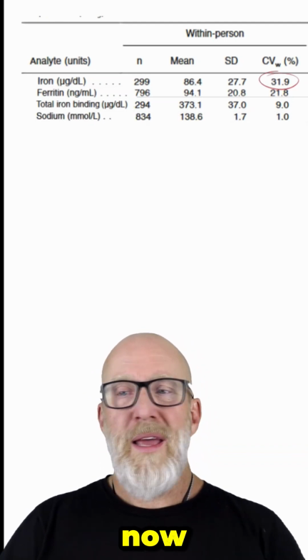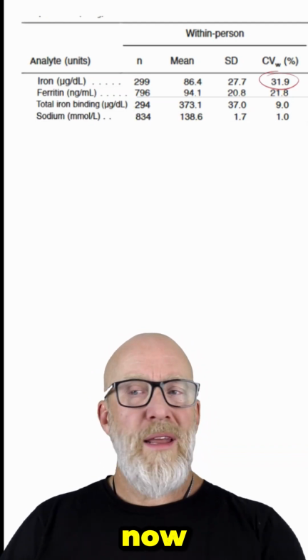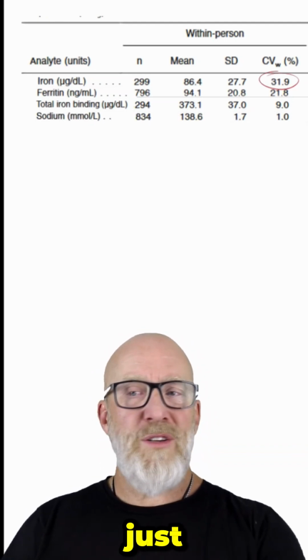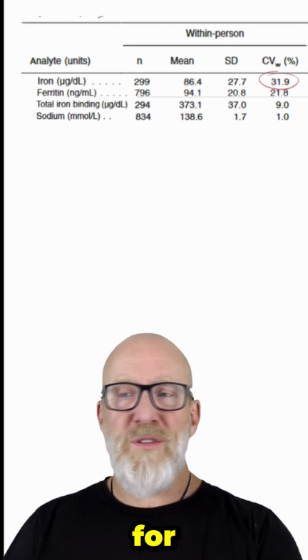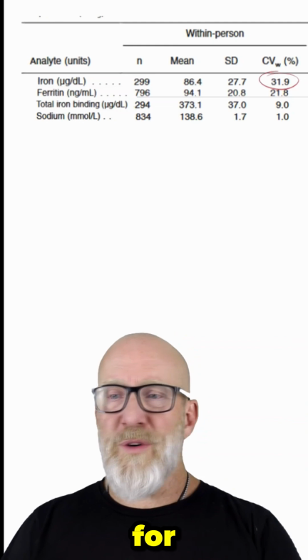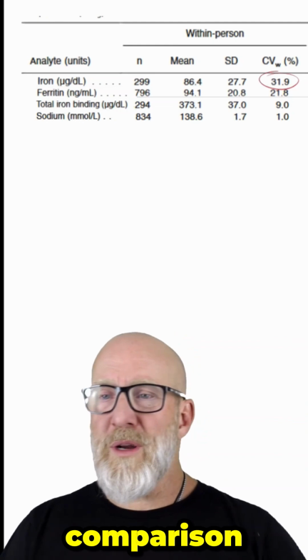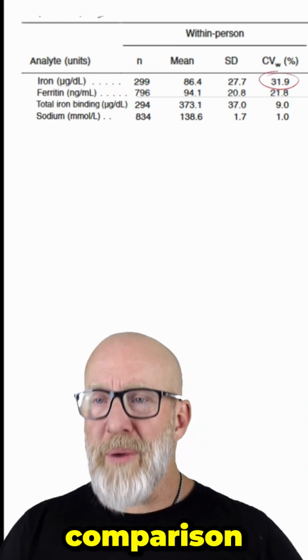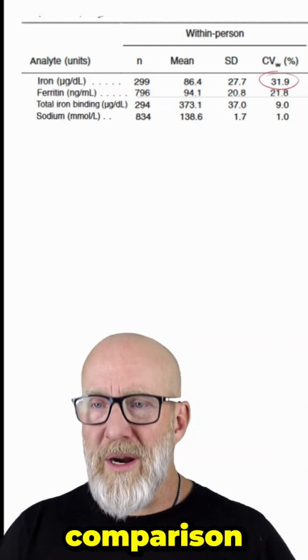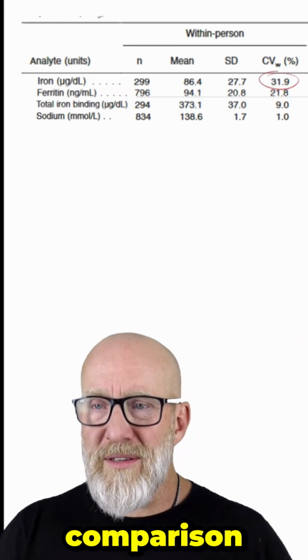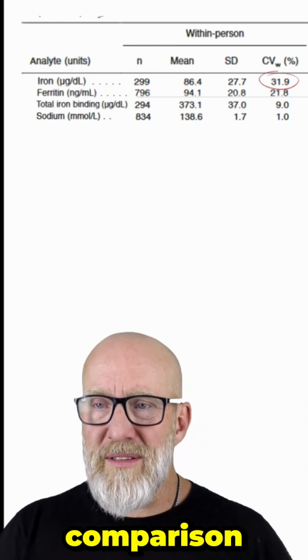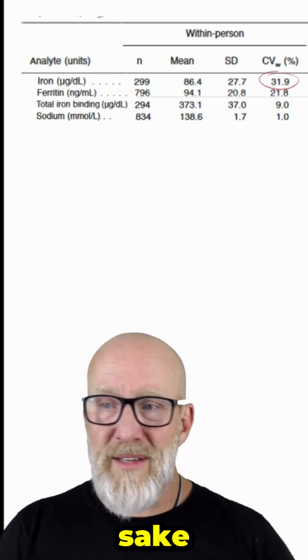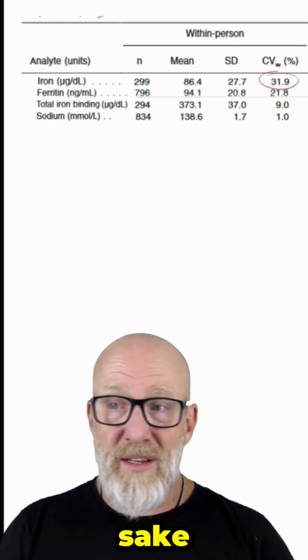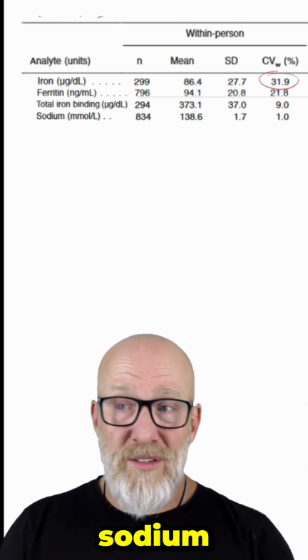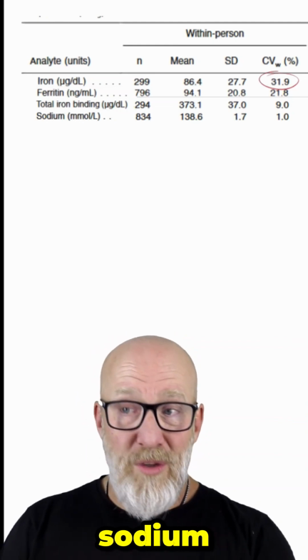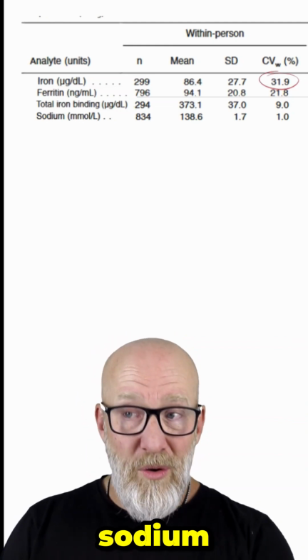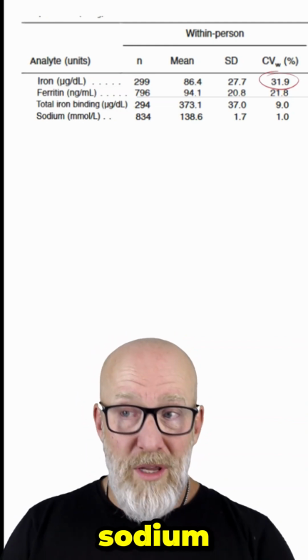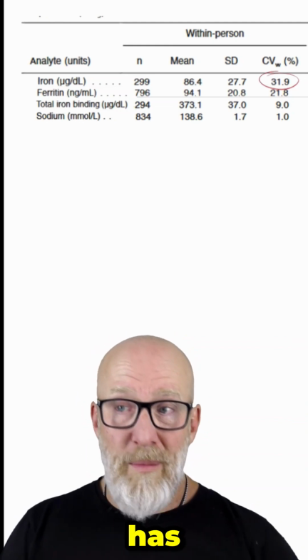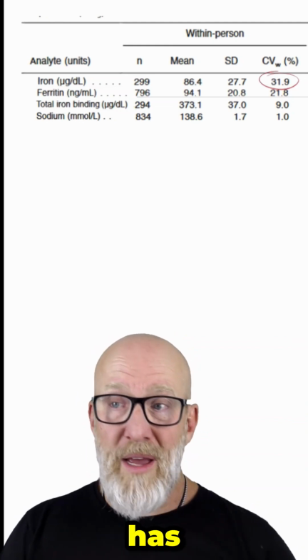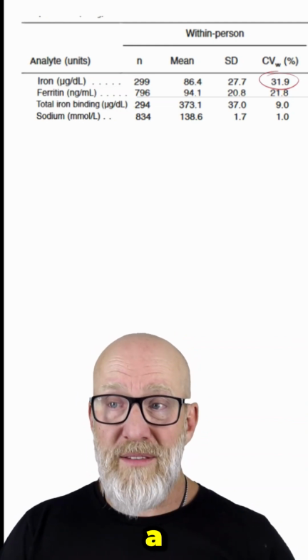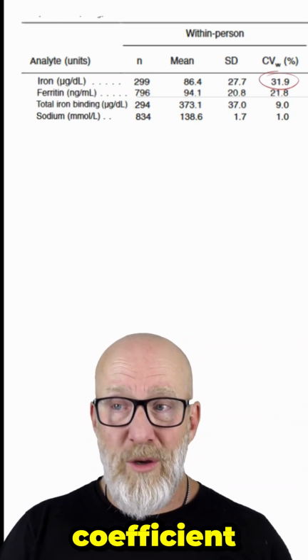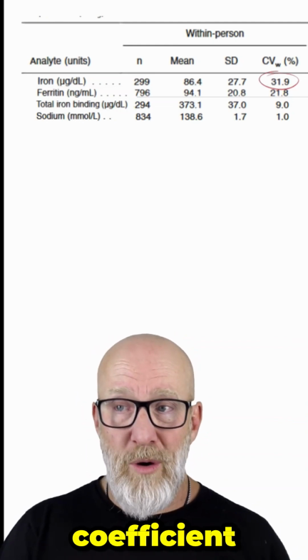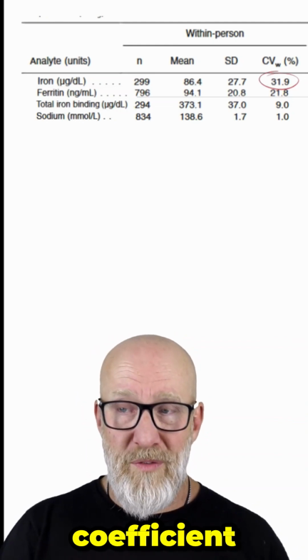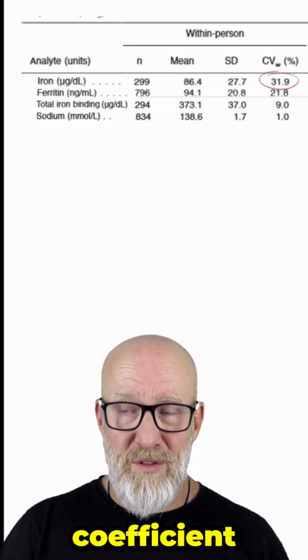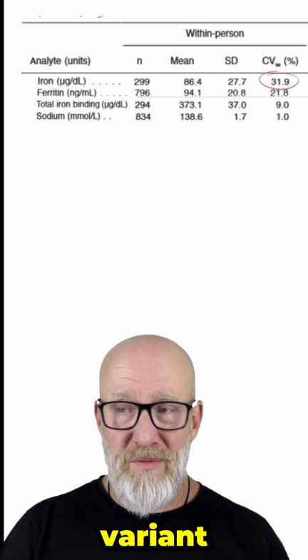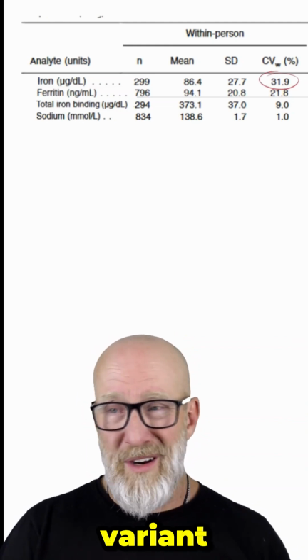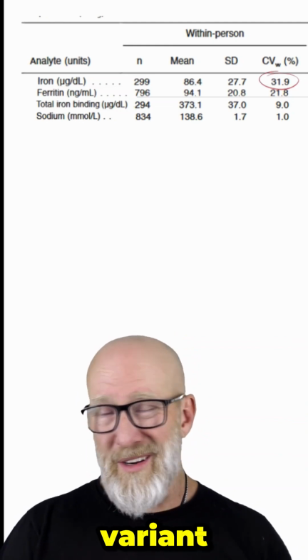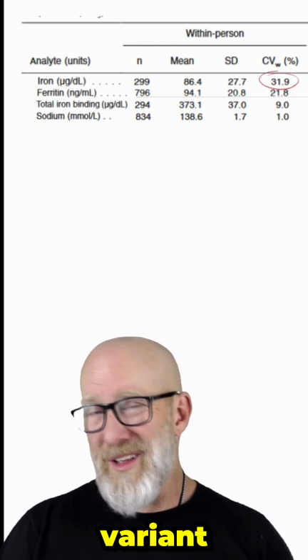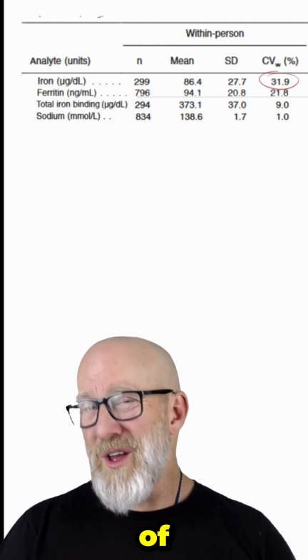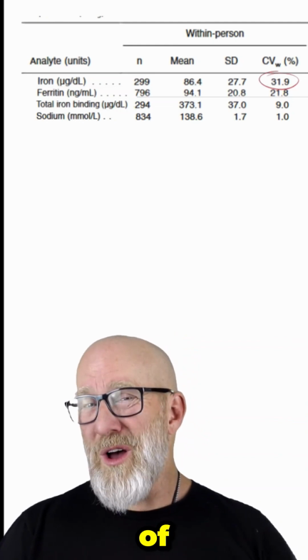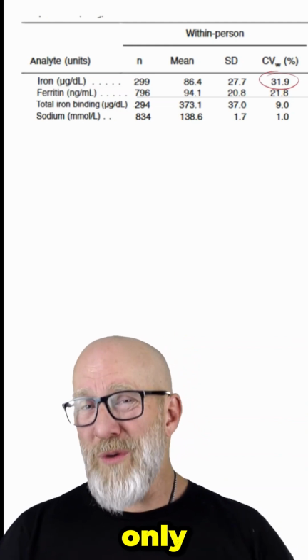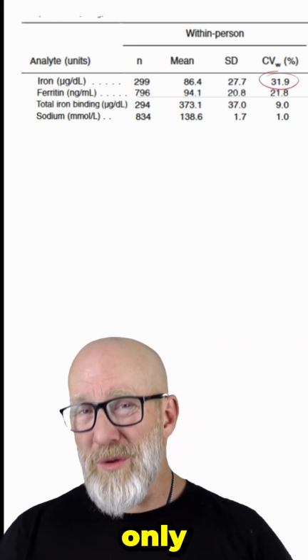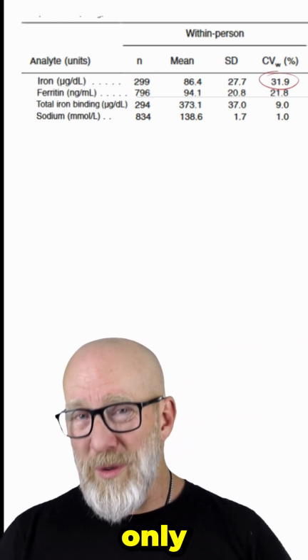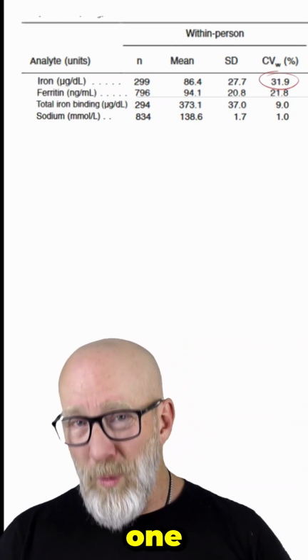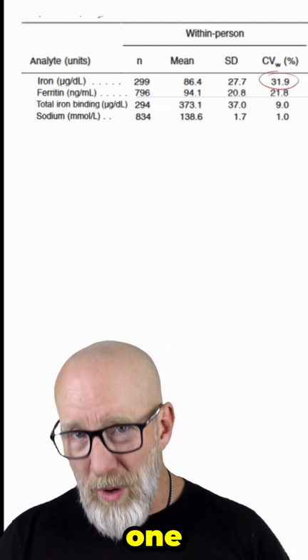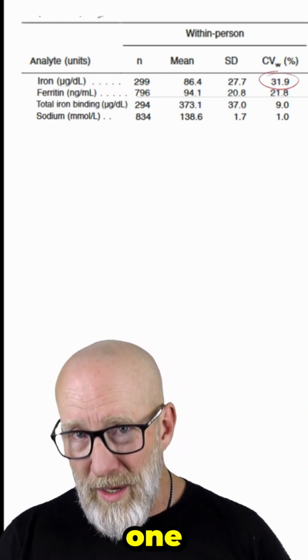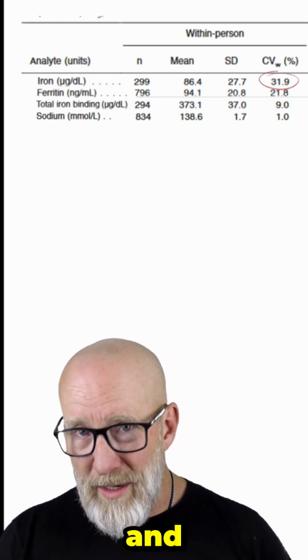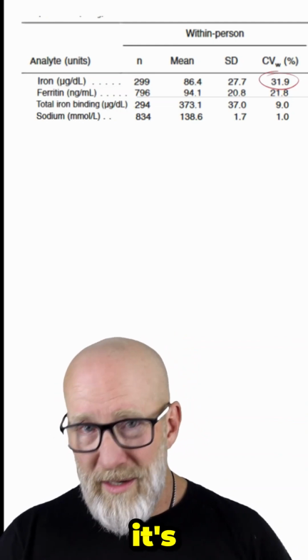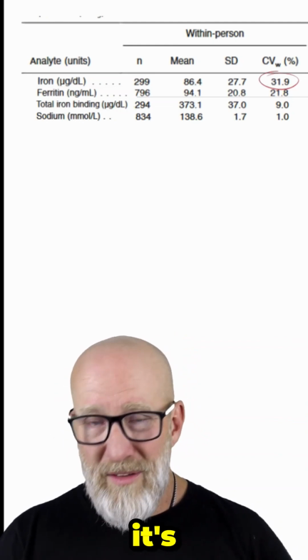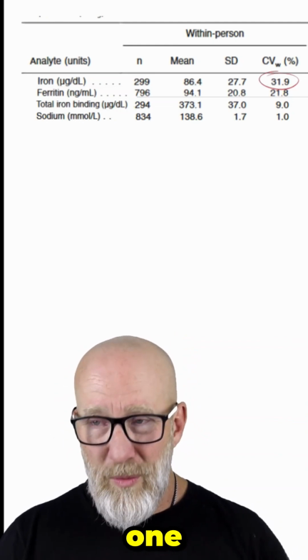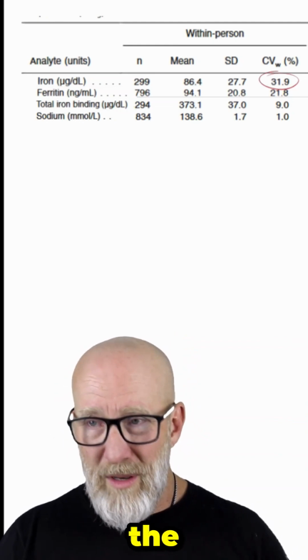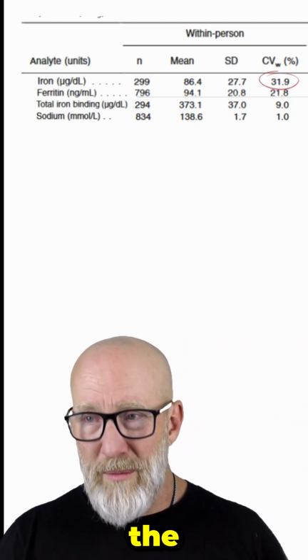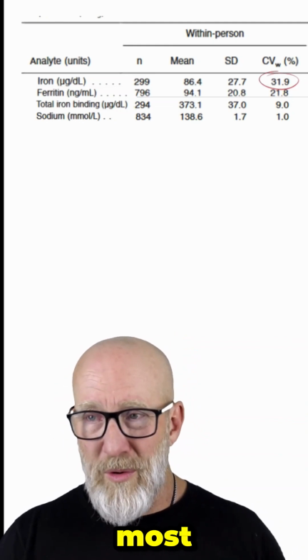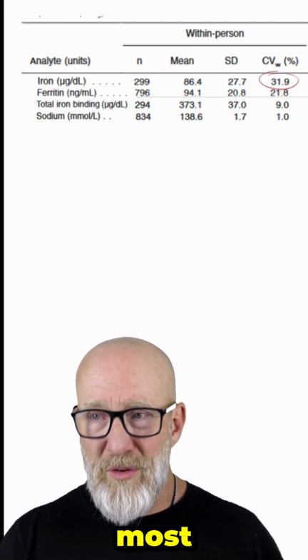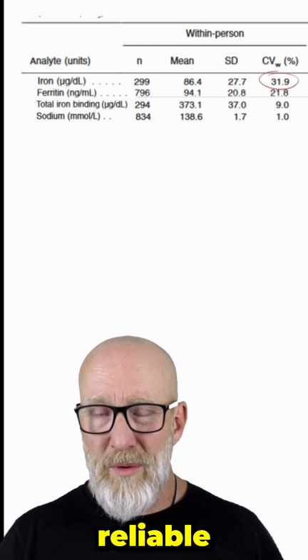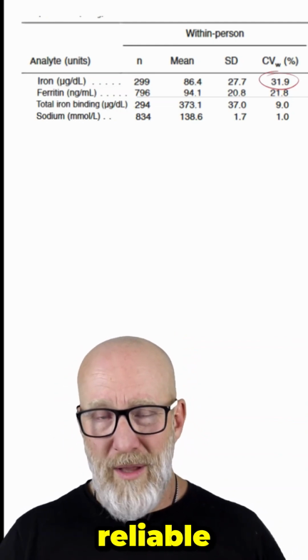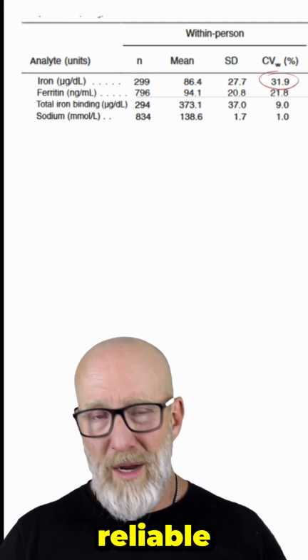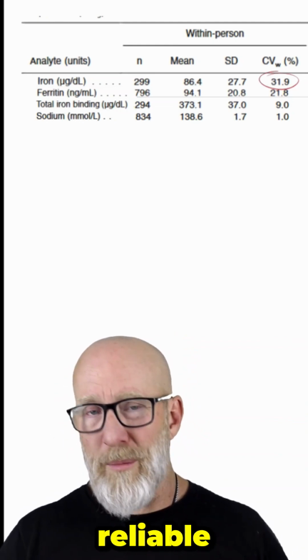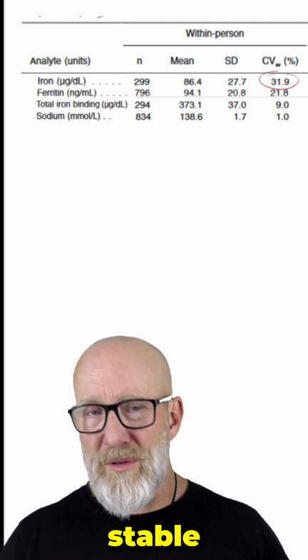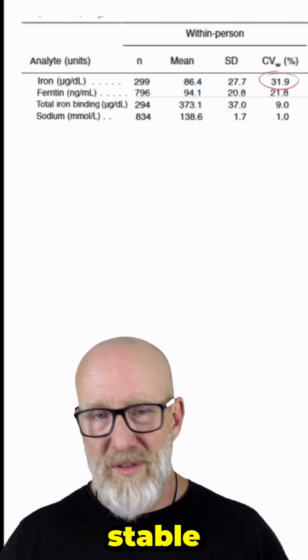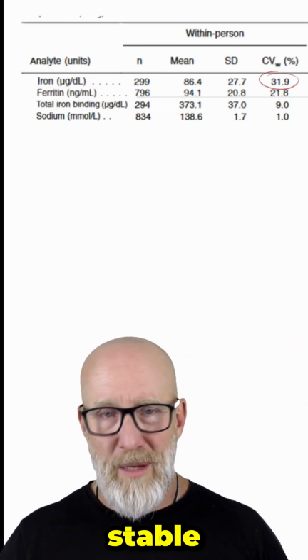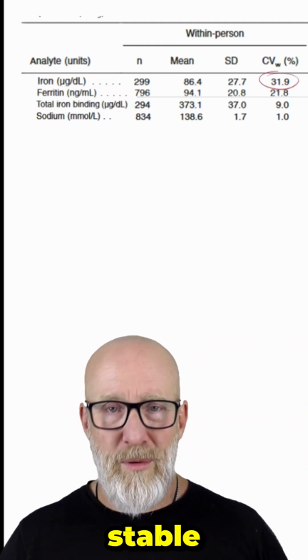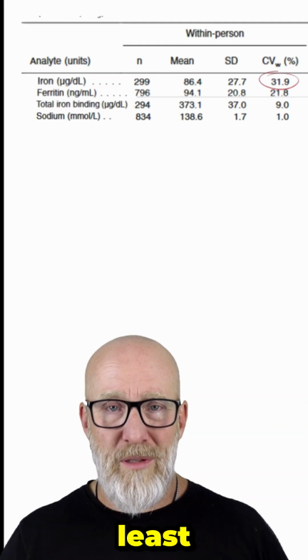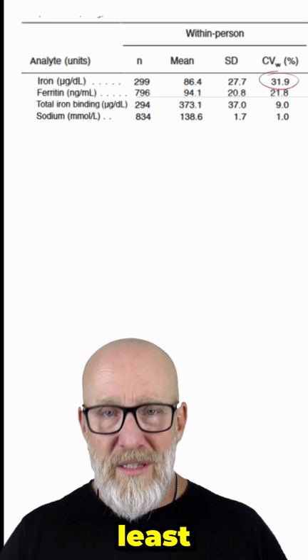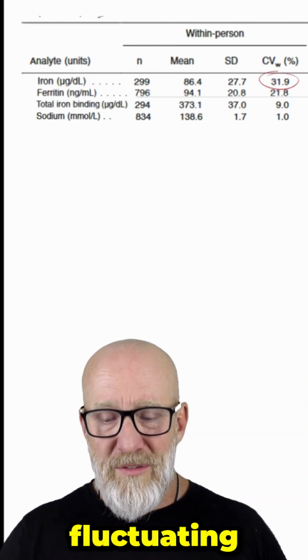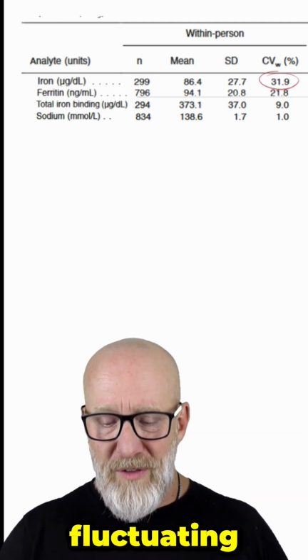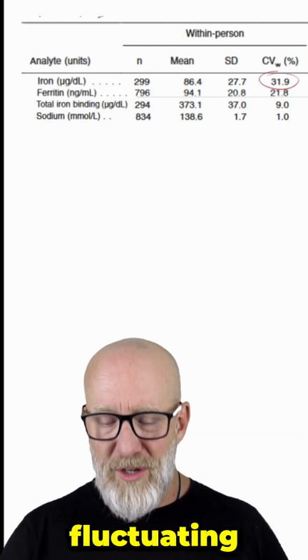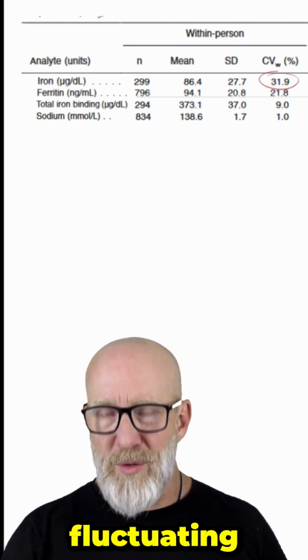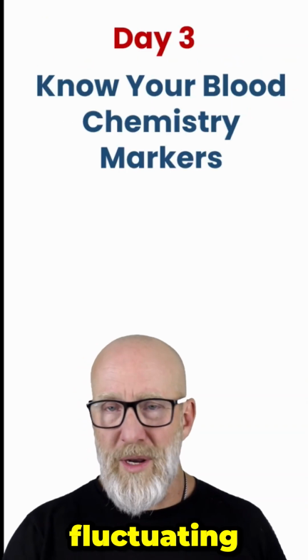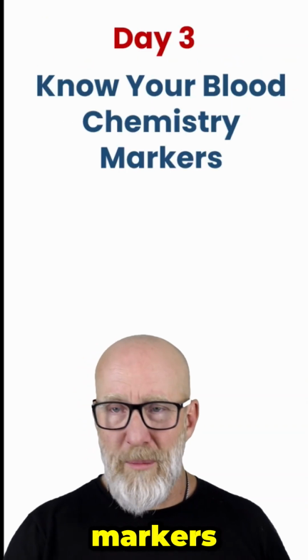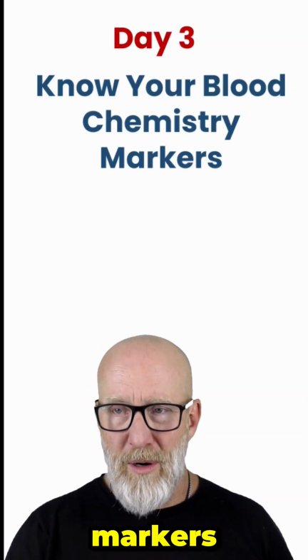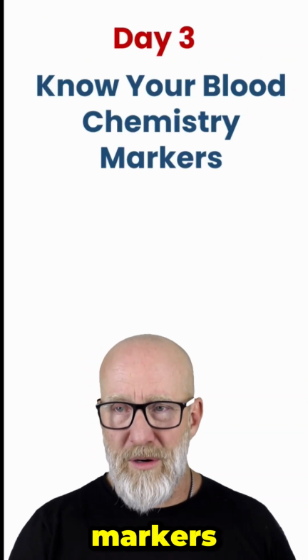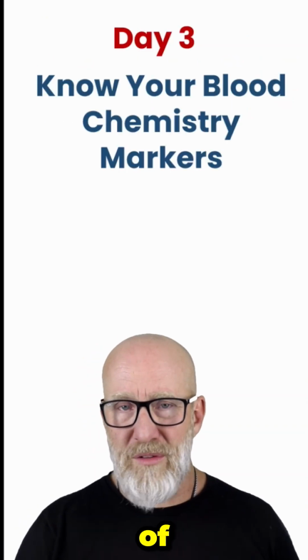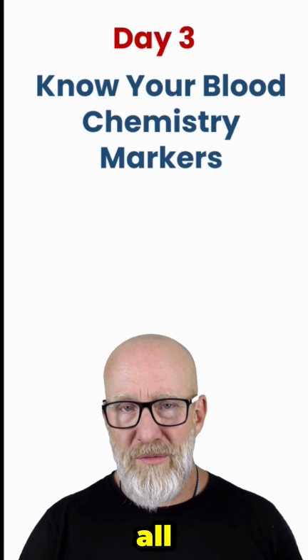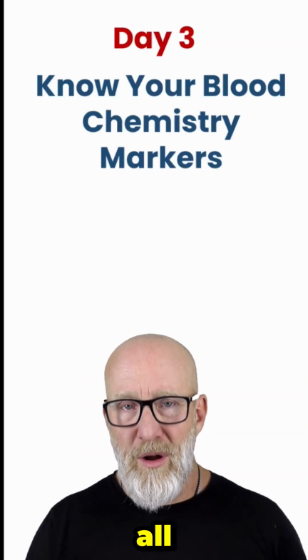Just for comparison's sake, sodium has a coefficient of variance of only 1, making it one of the most reliable, stable, and least fluctuating markers of all.